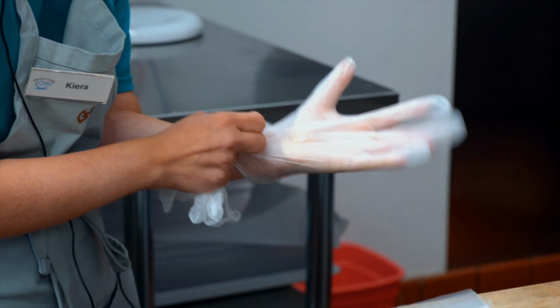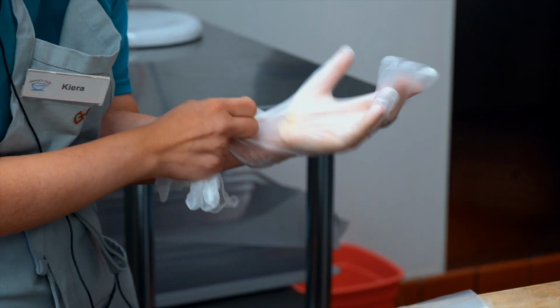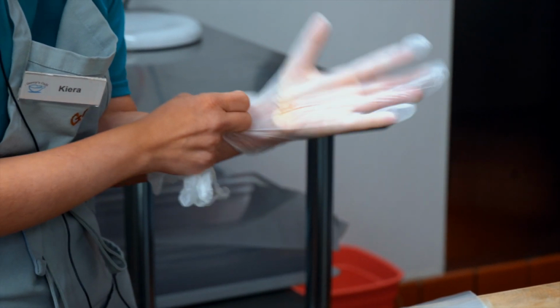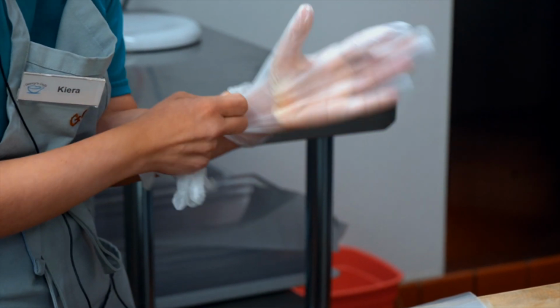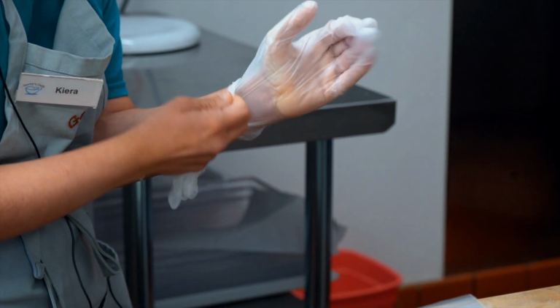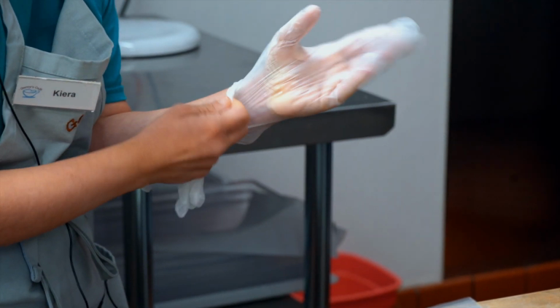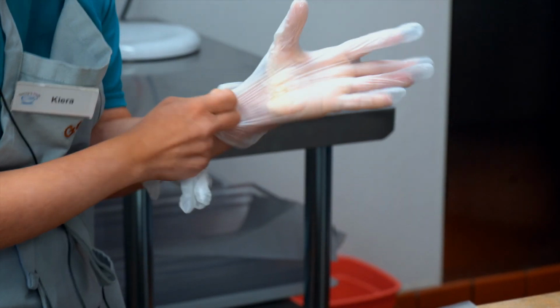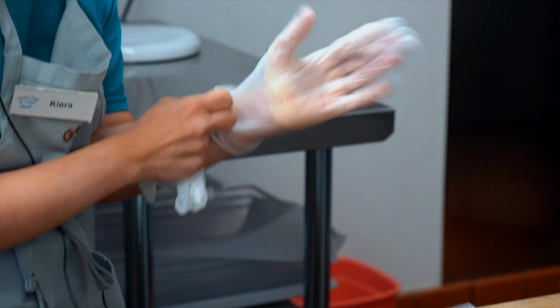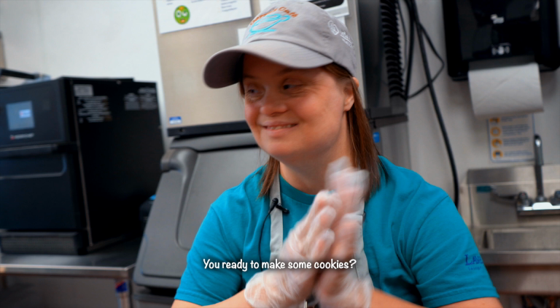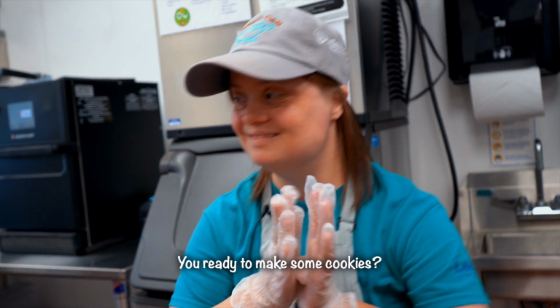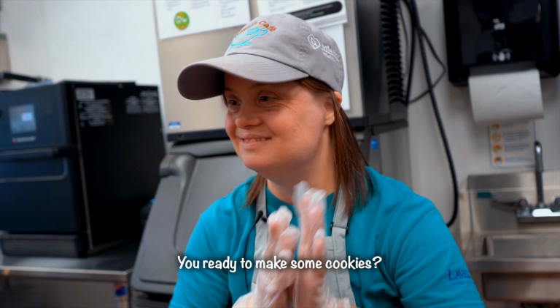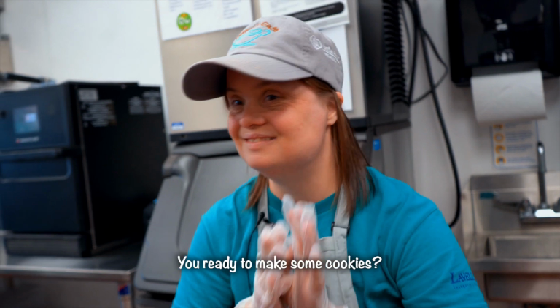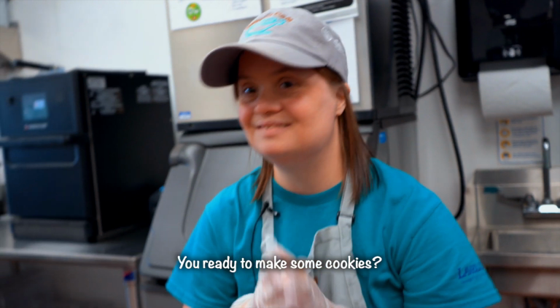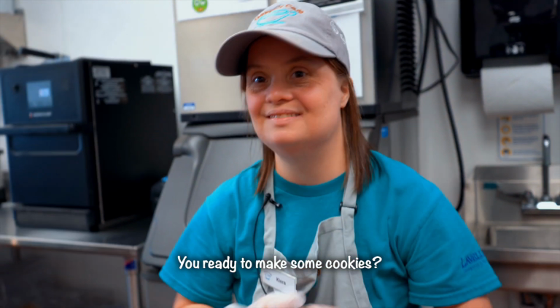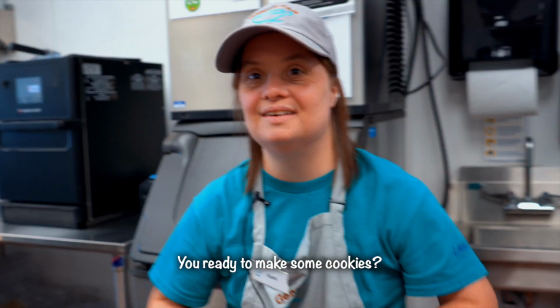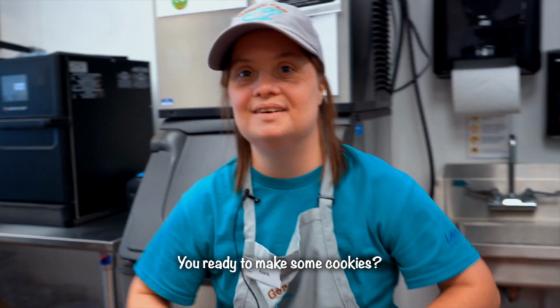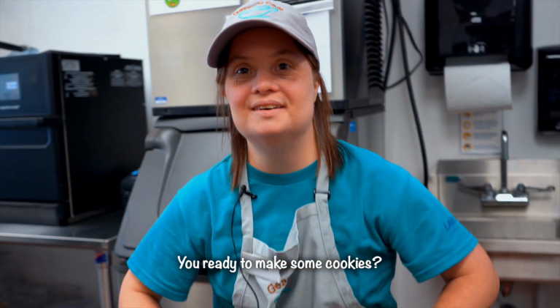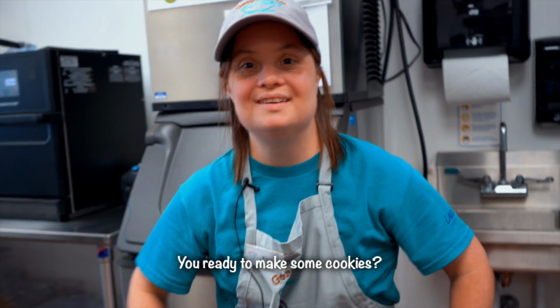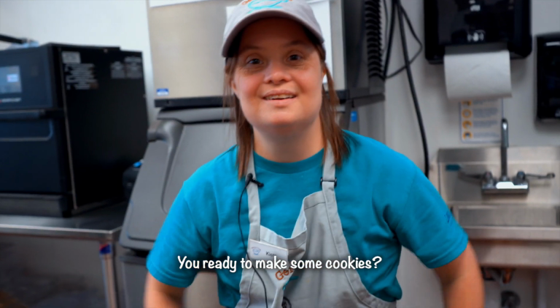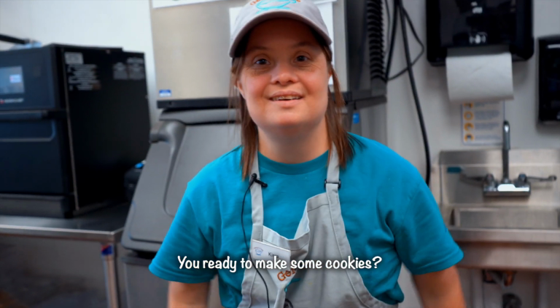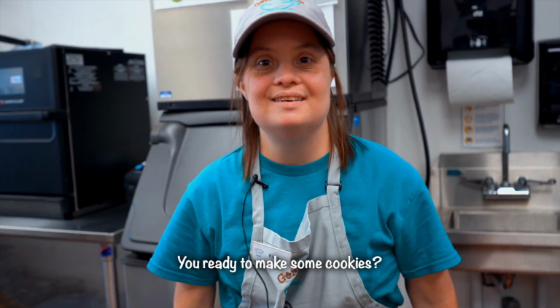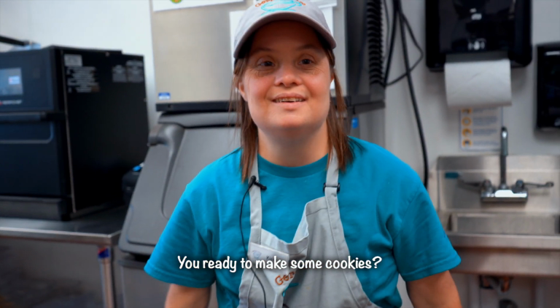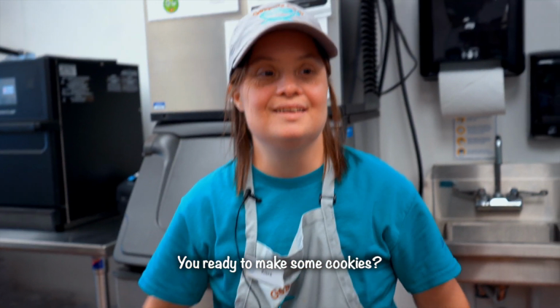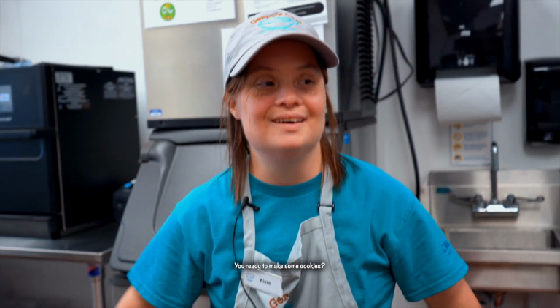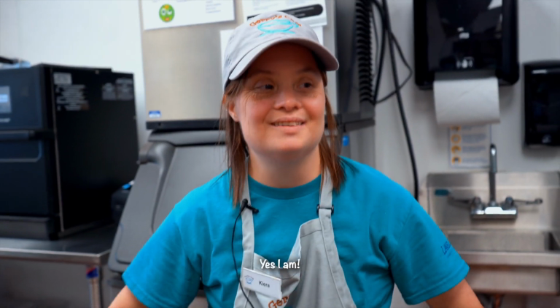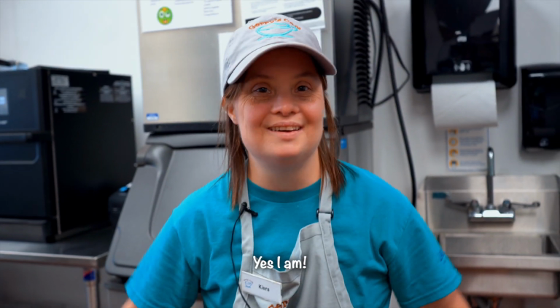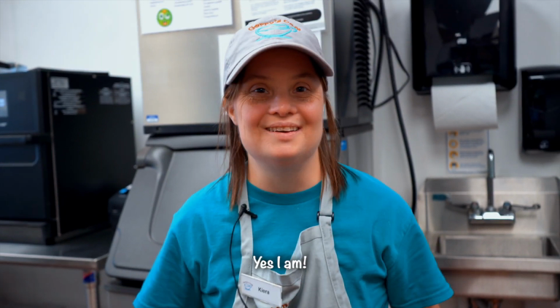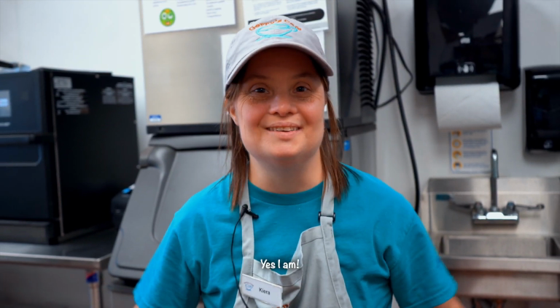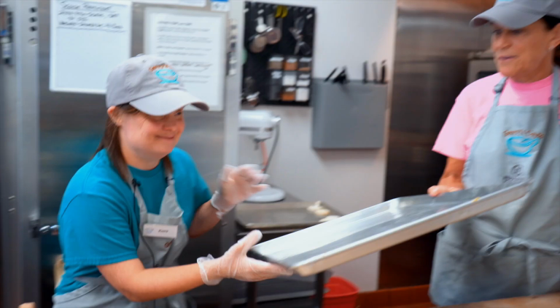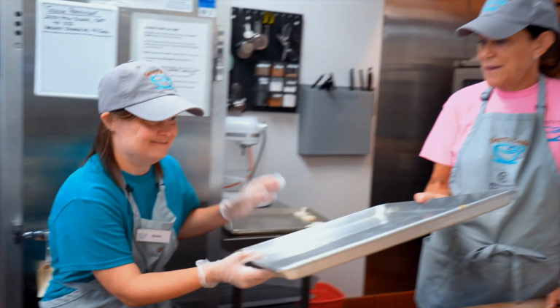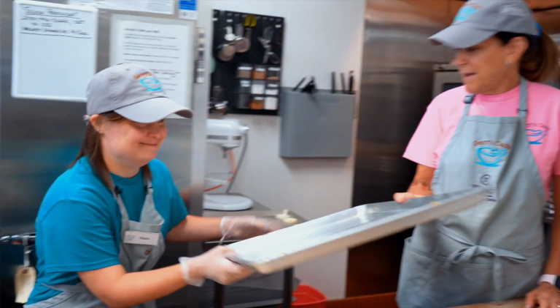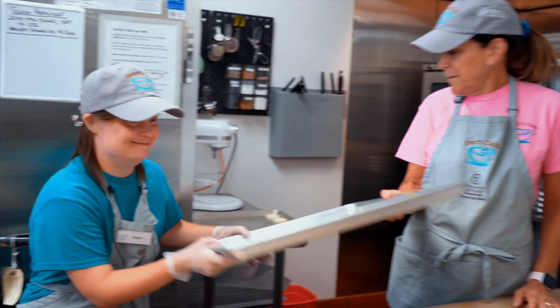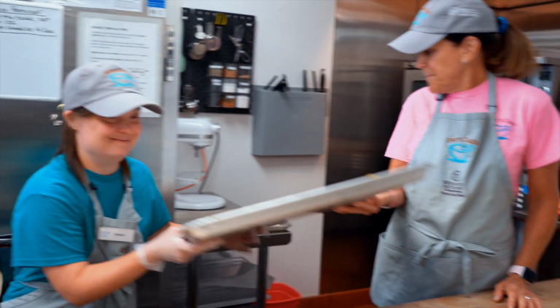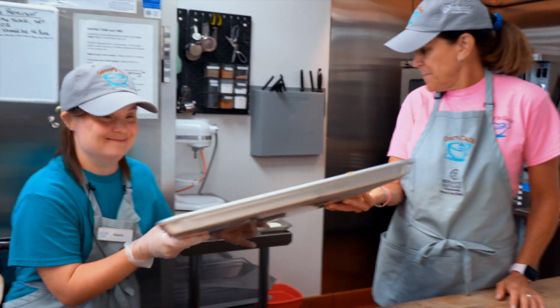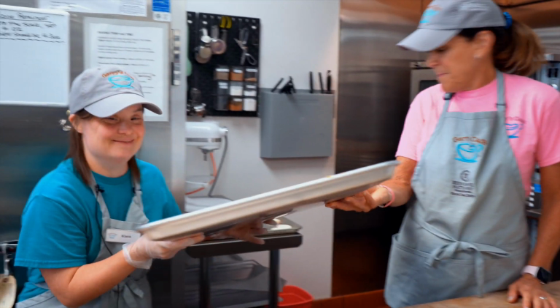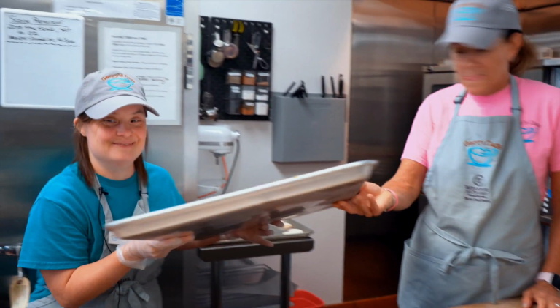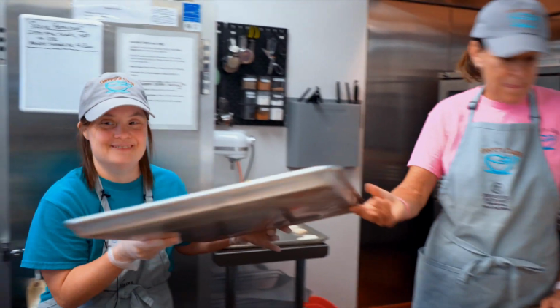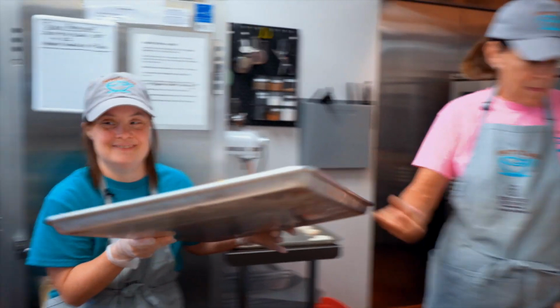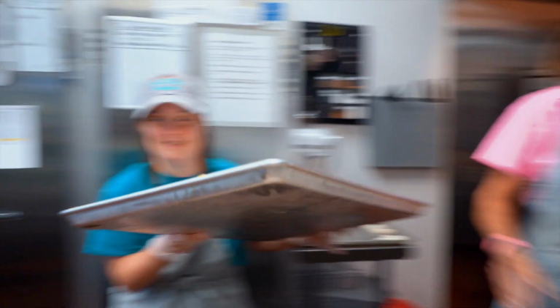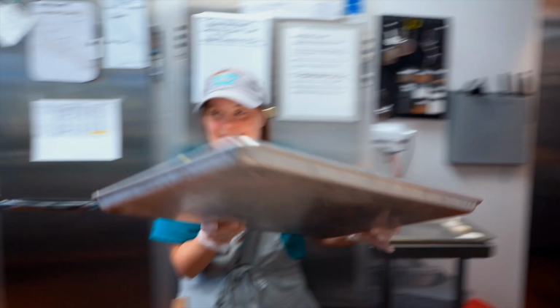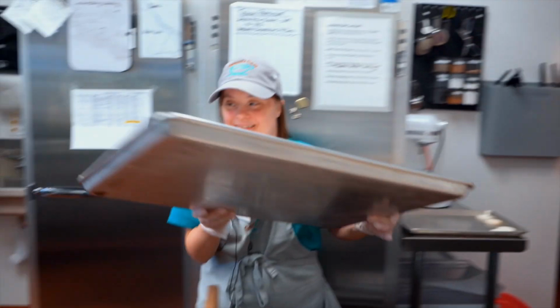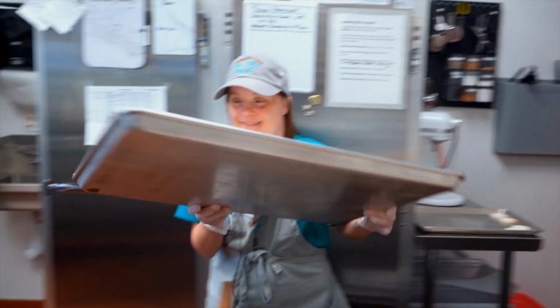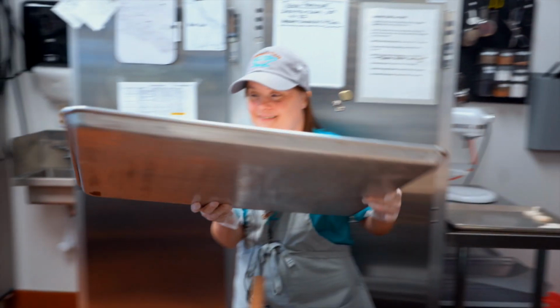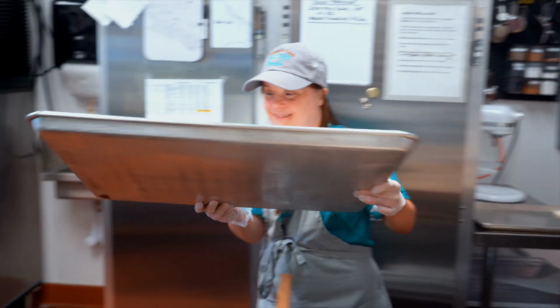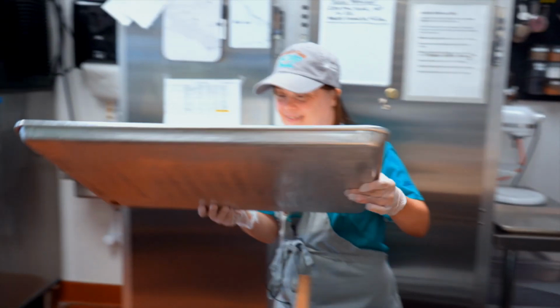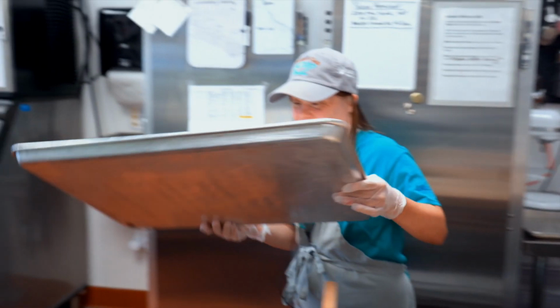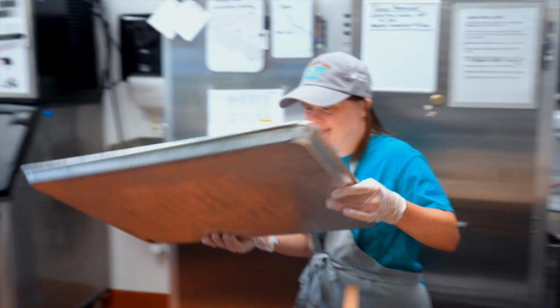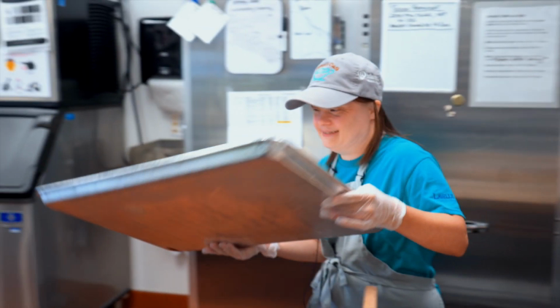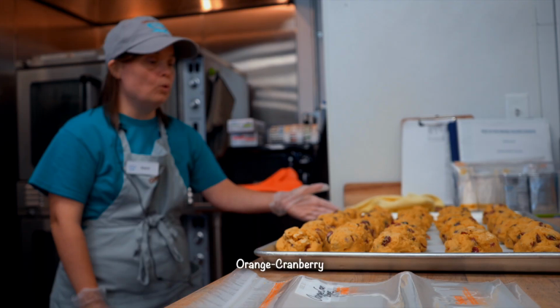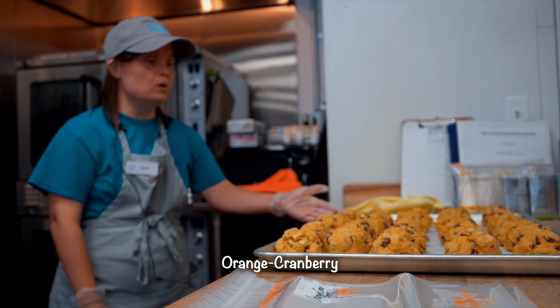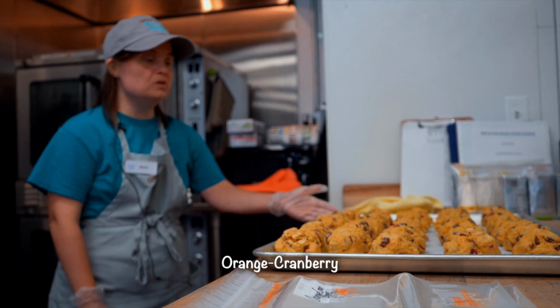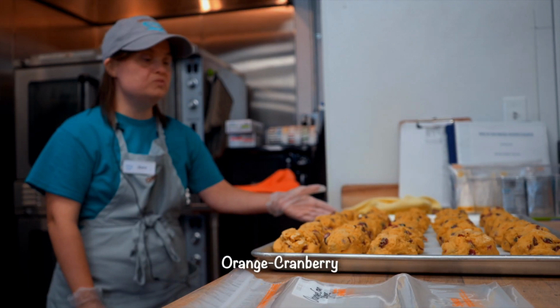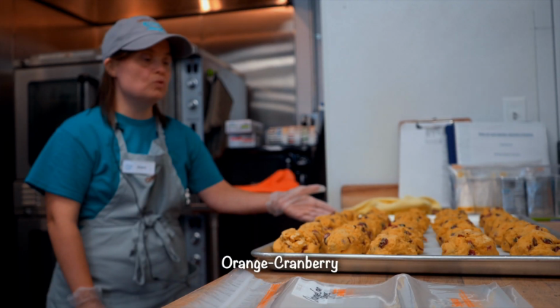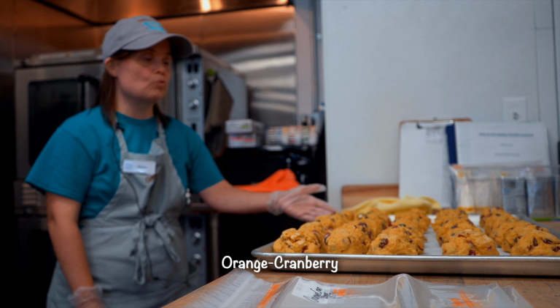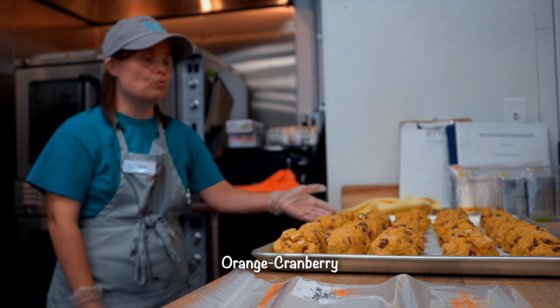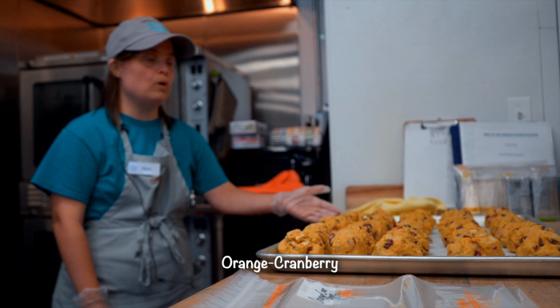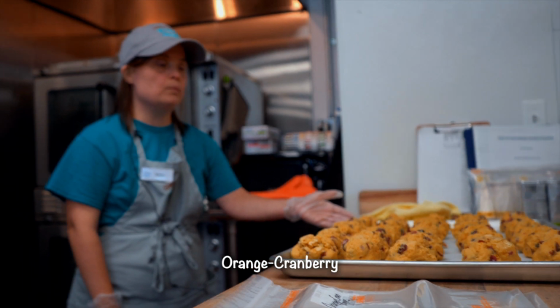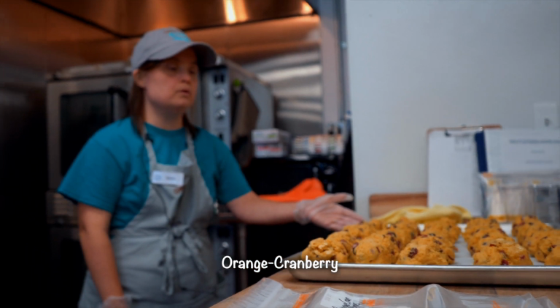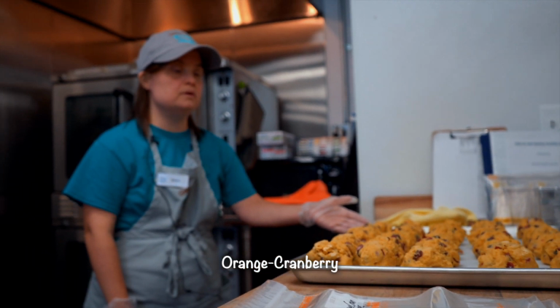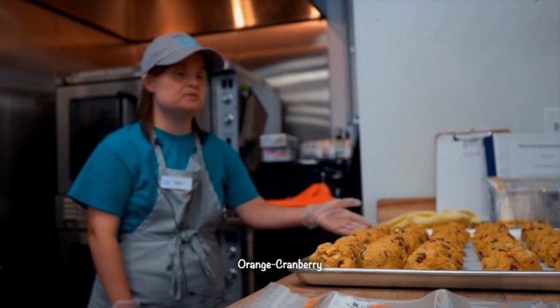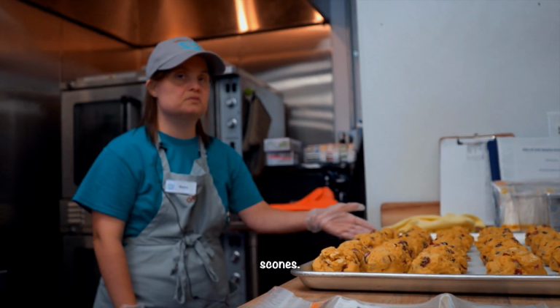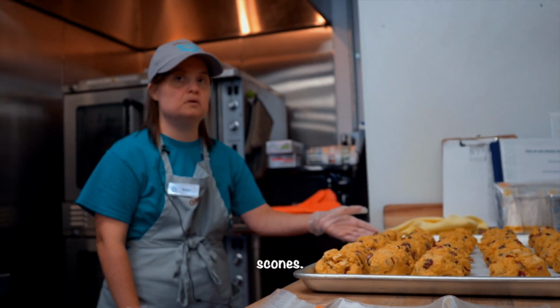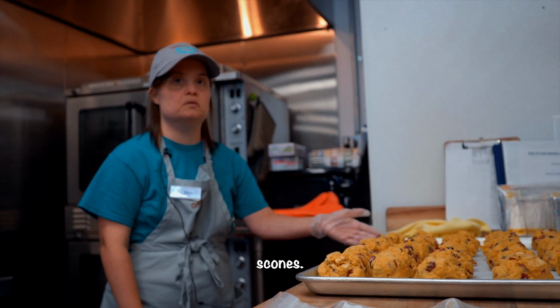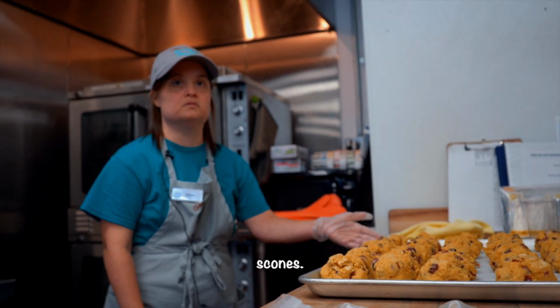You ready? Make some cookies? Yes, I am. Orange cranberry scones.